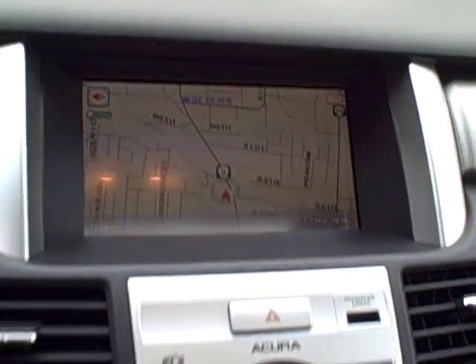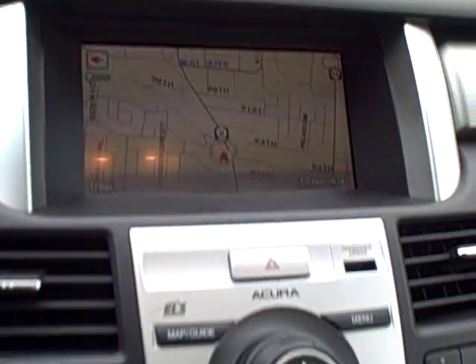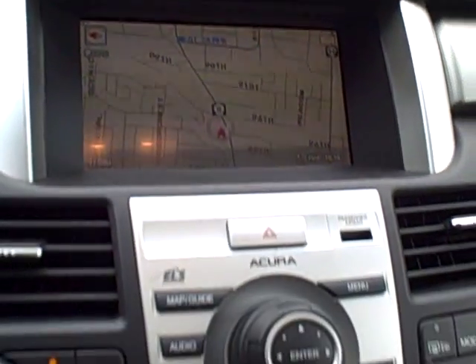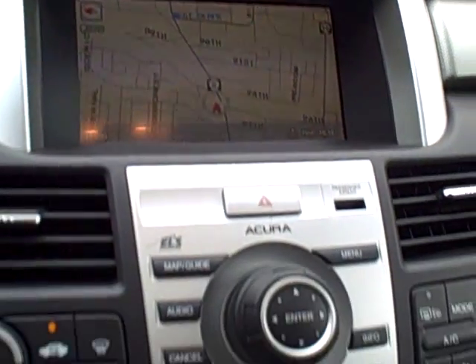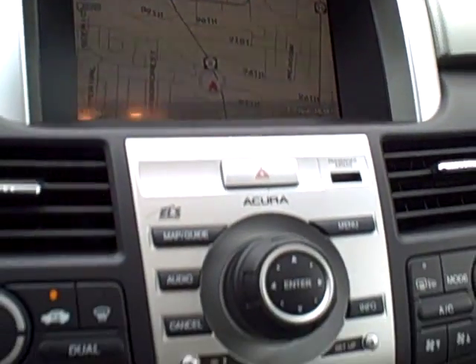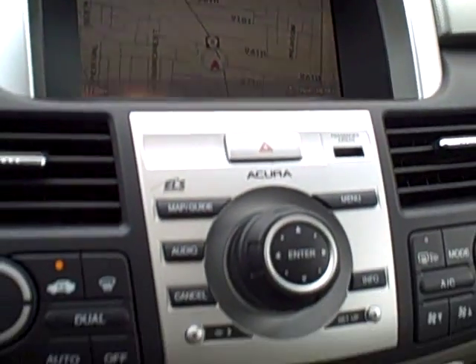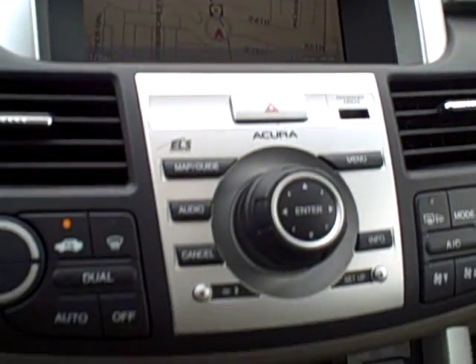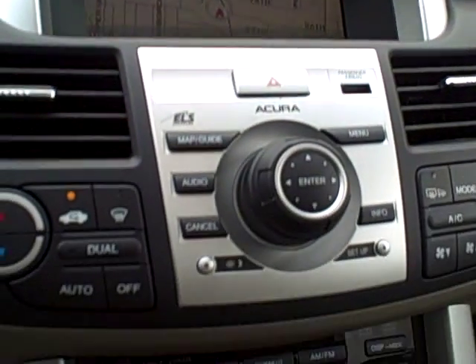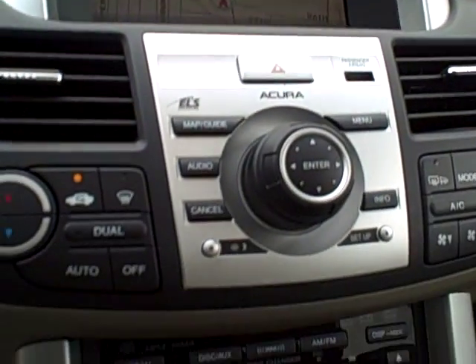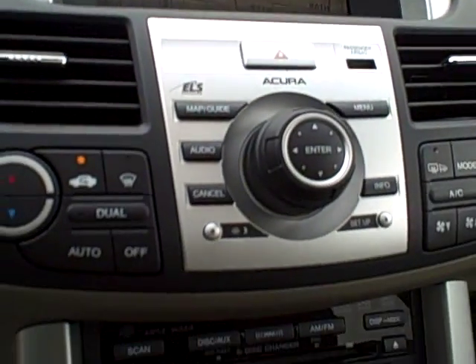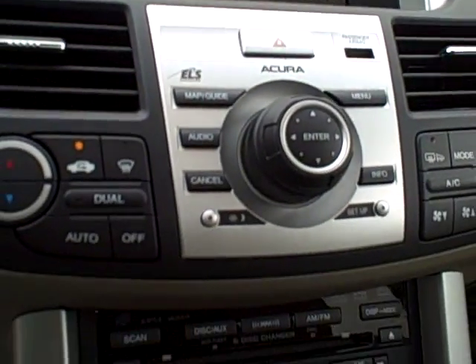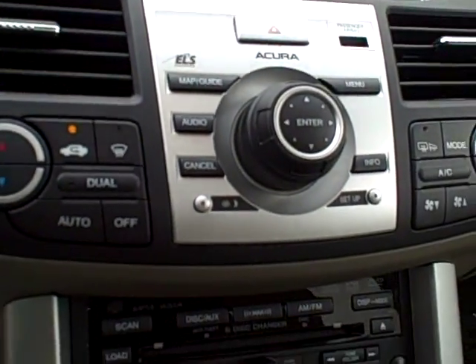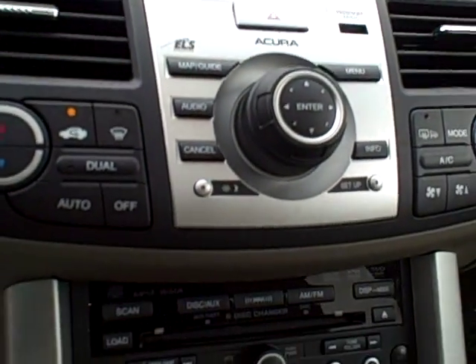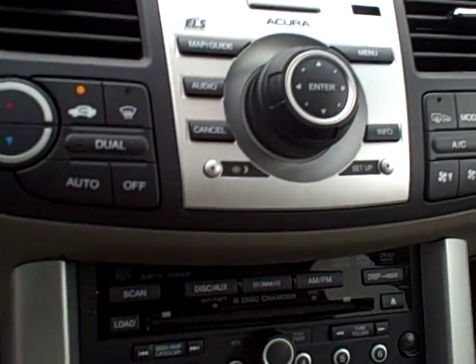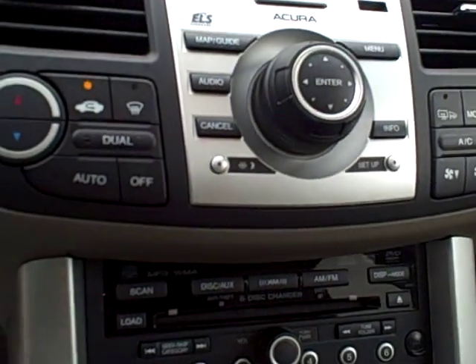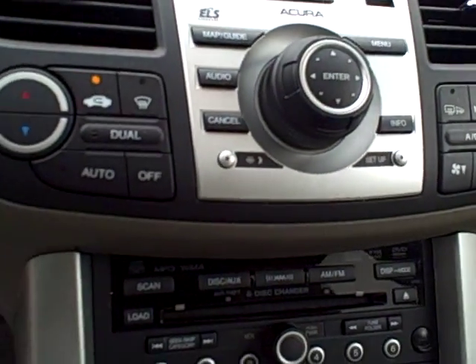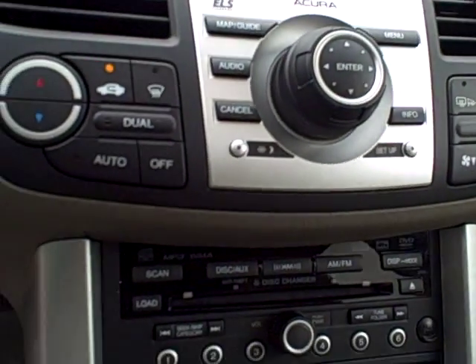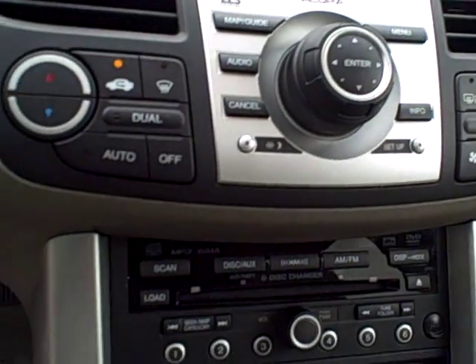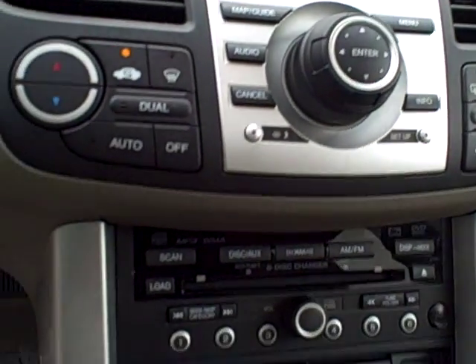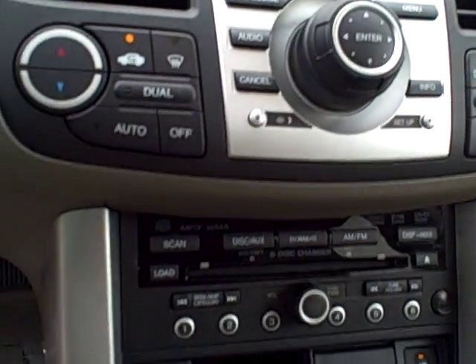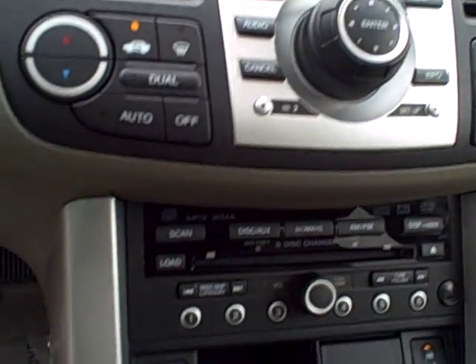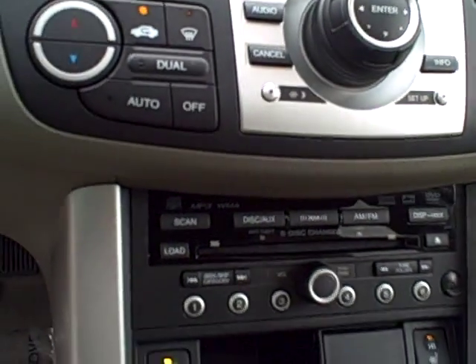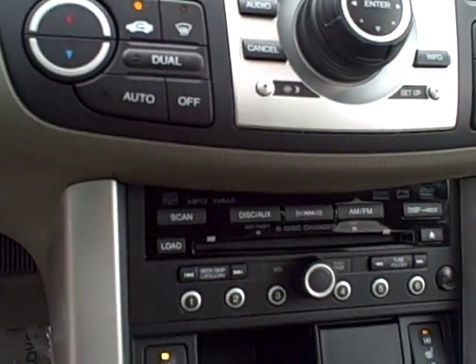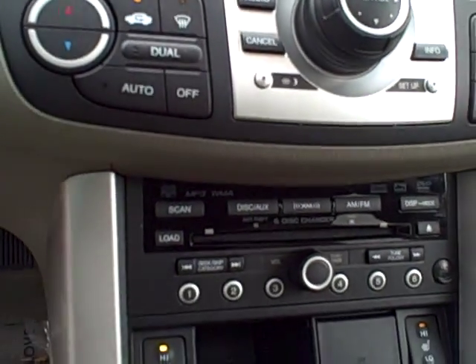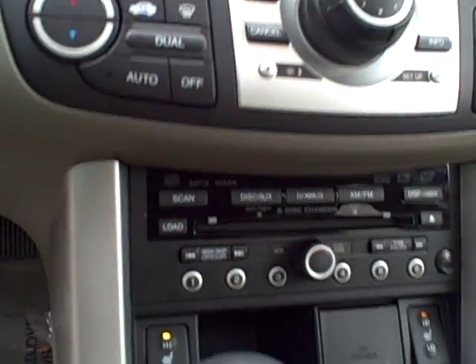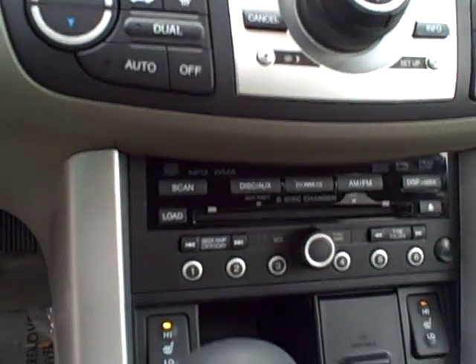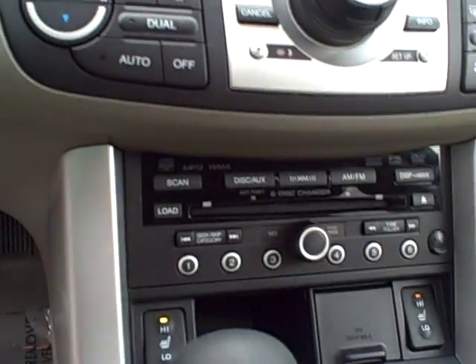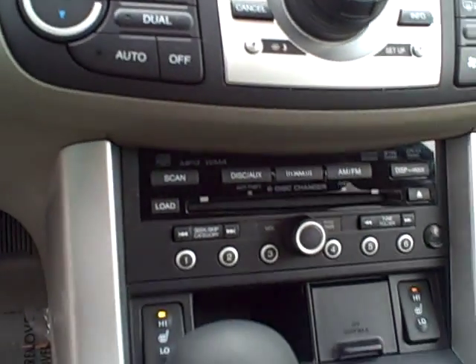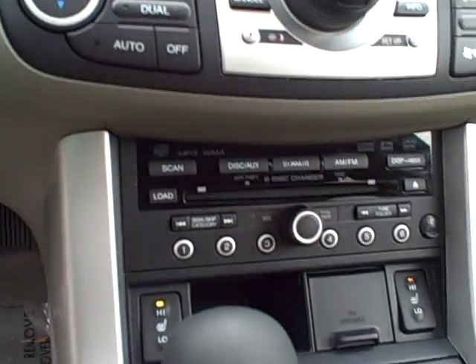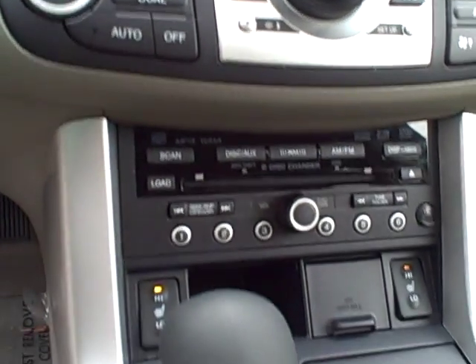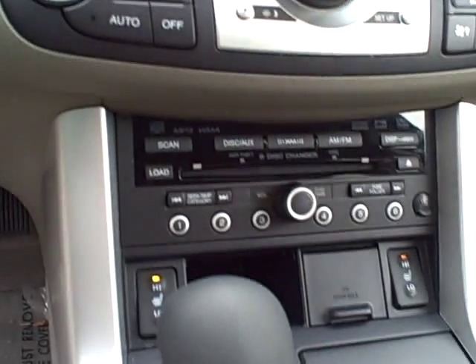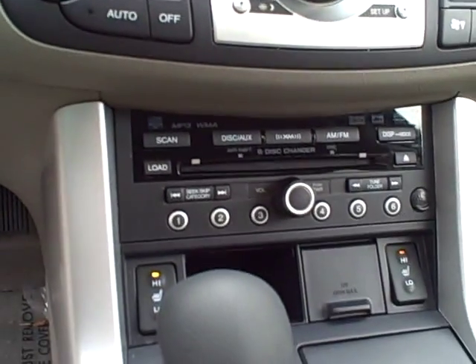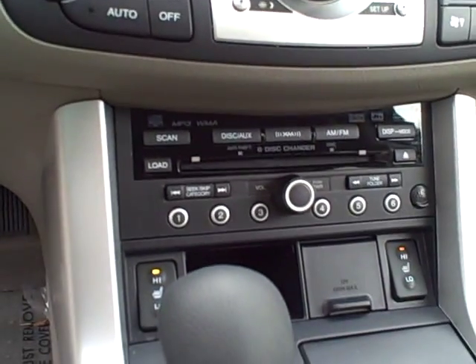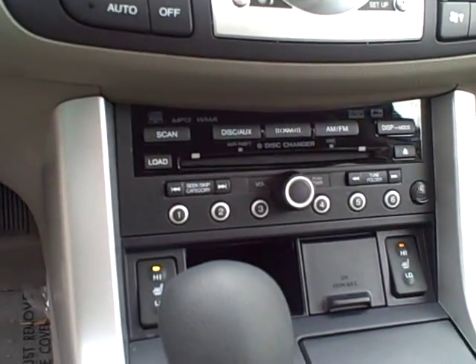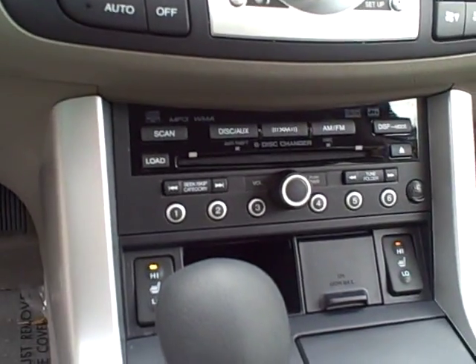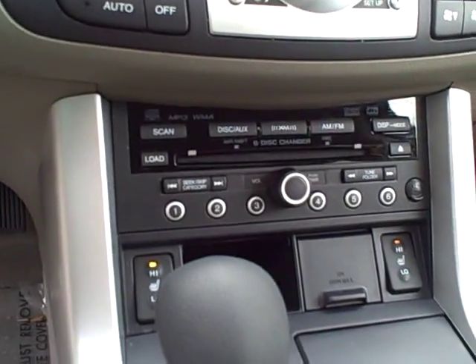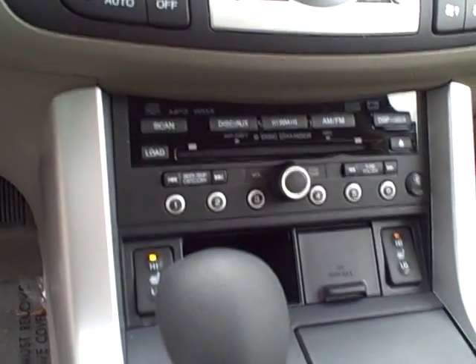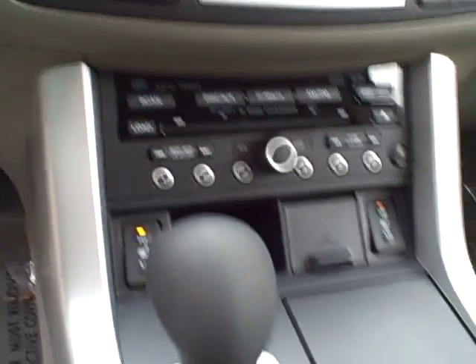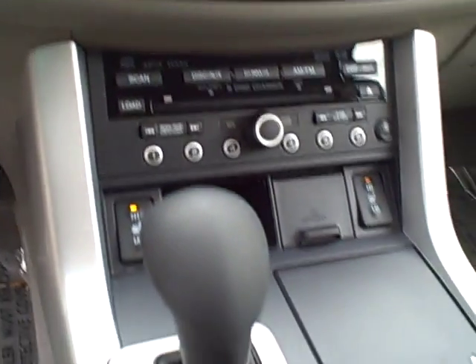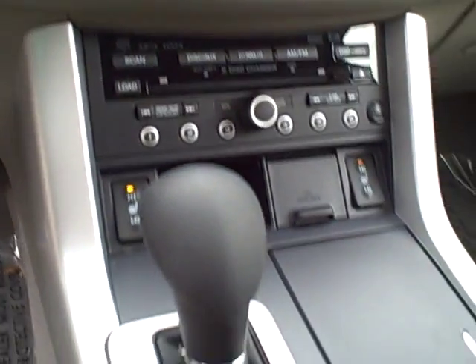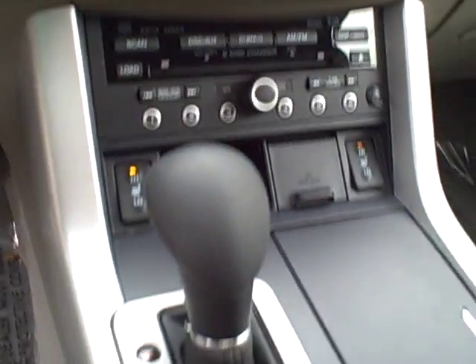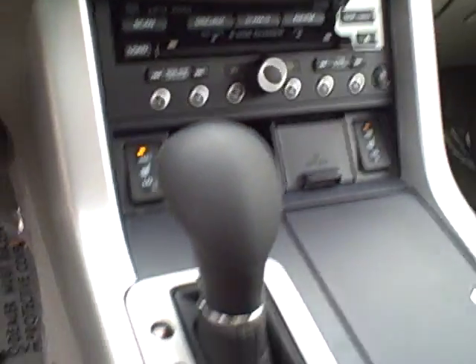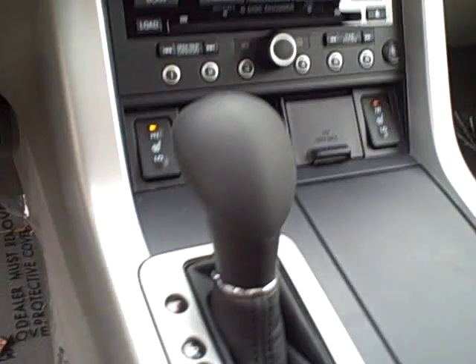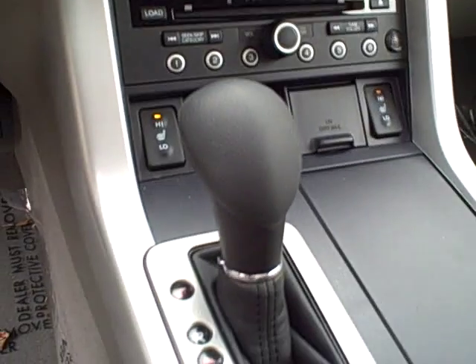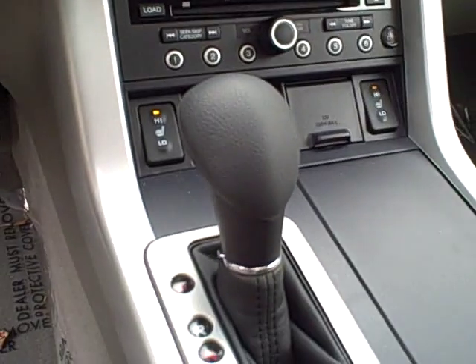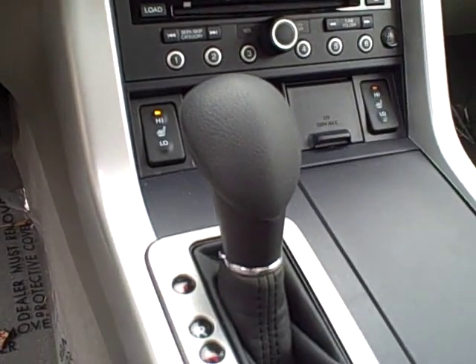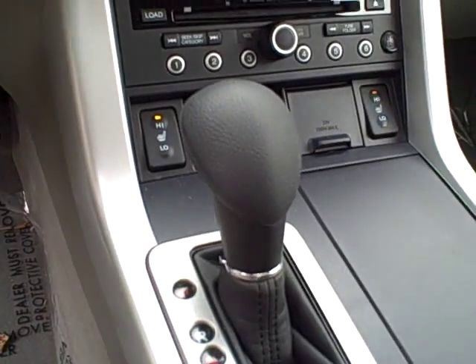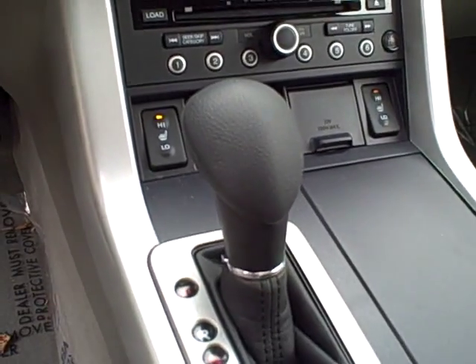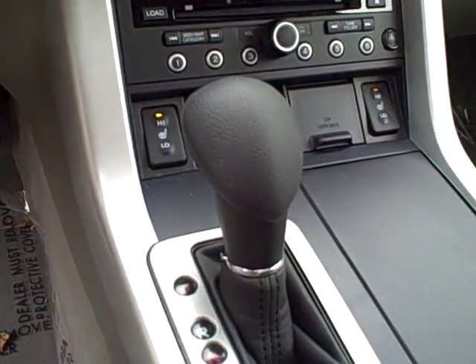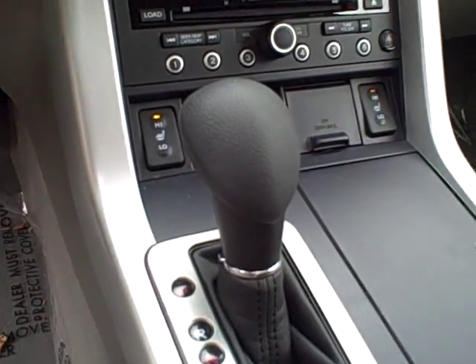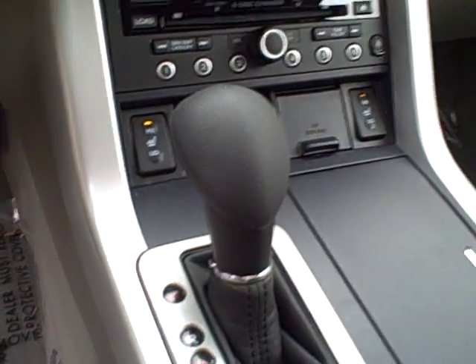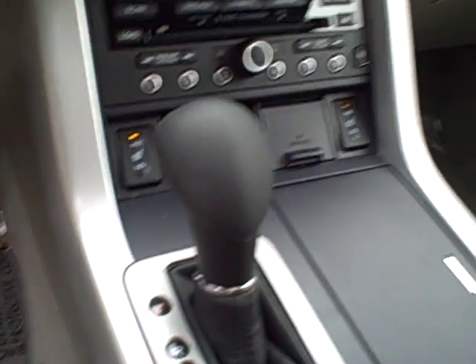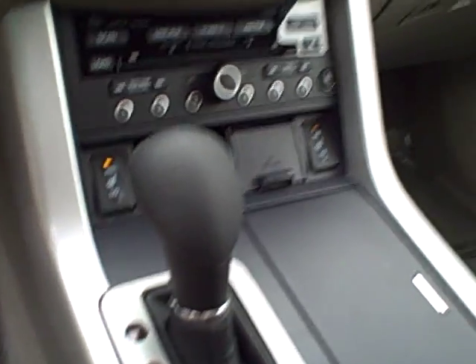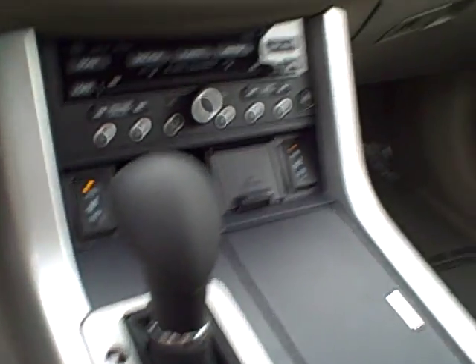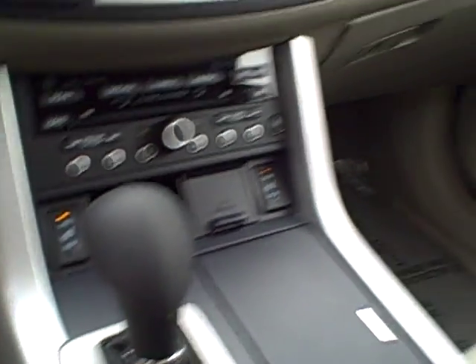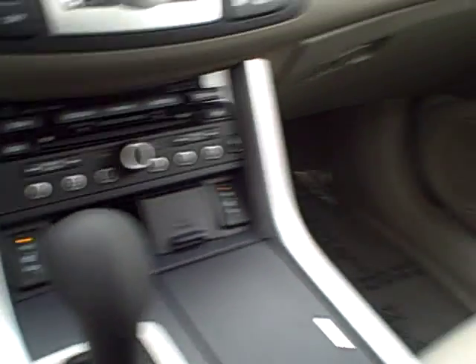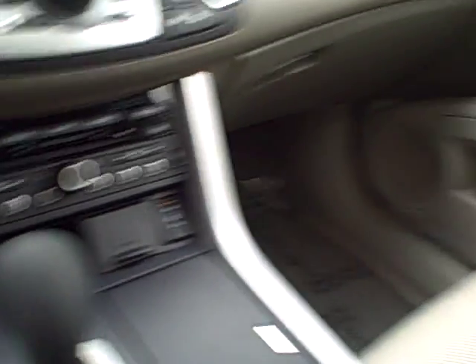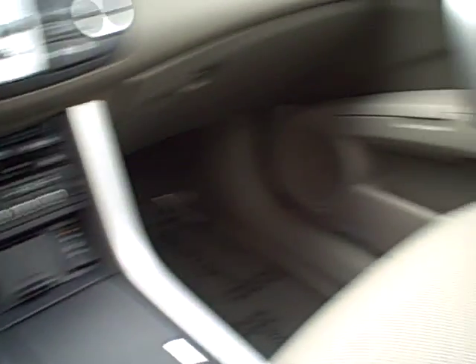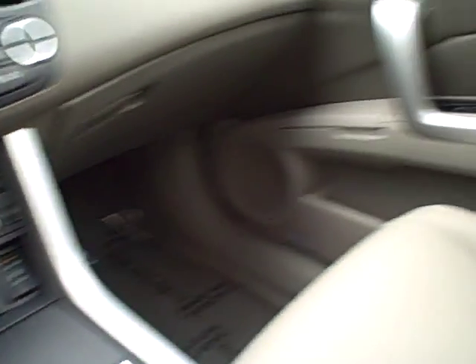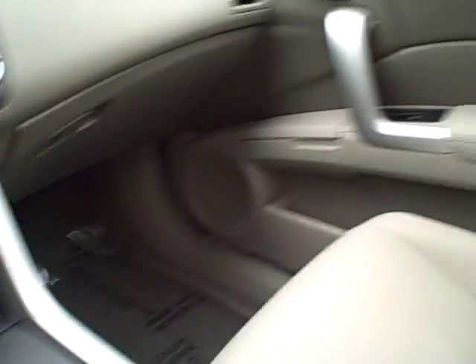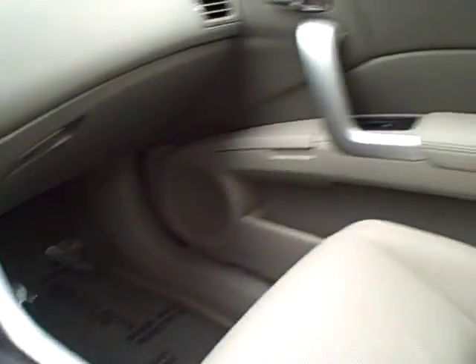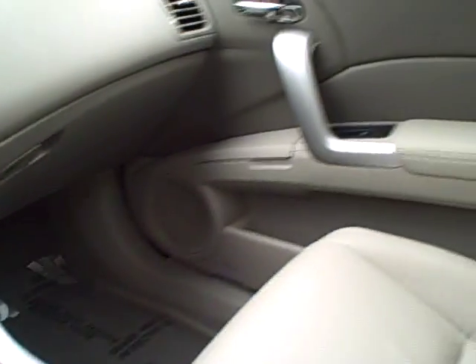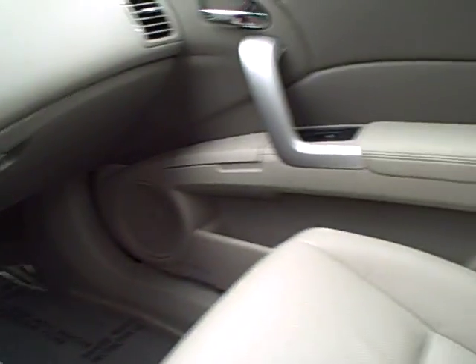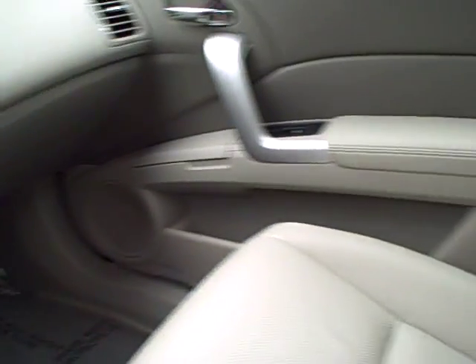Acura navigation, six-disc in-dash CD changer, and heated seats are all standard on this vehicle.